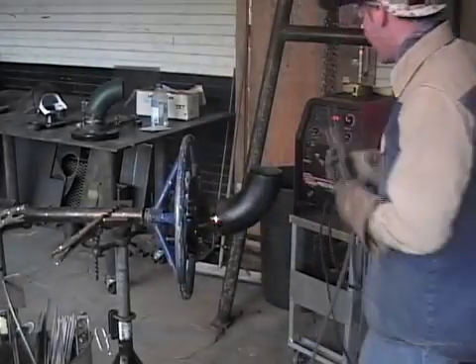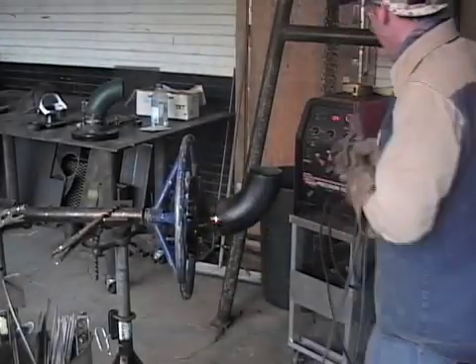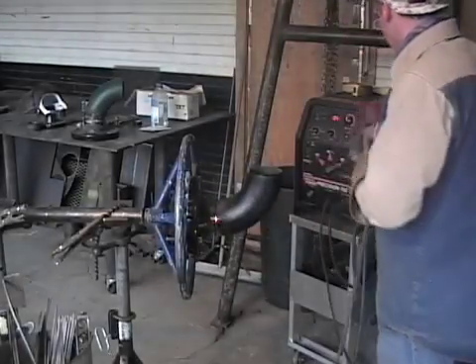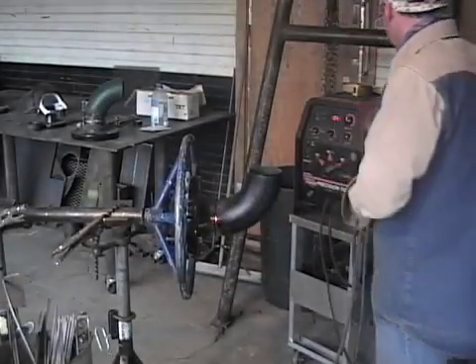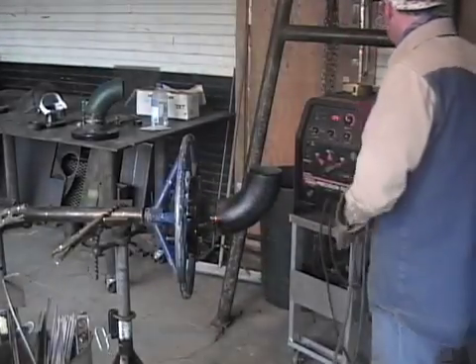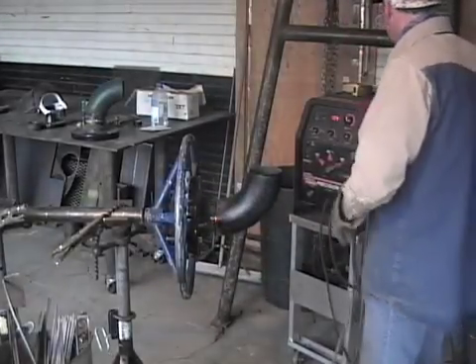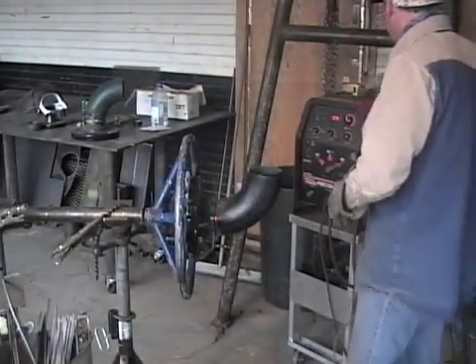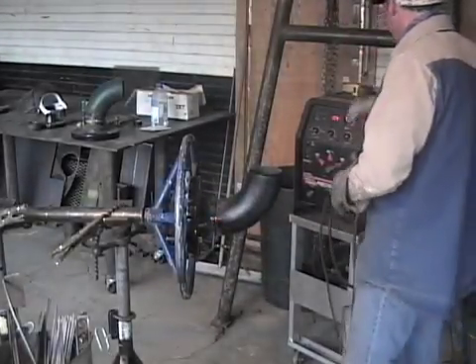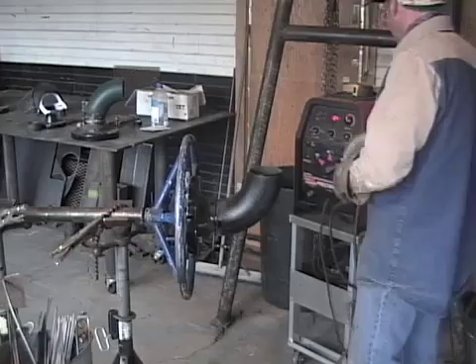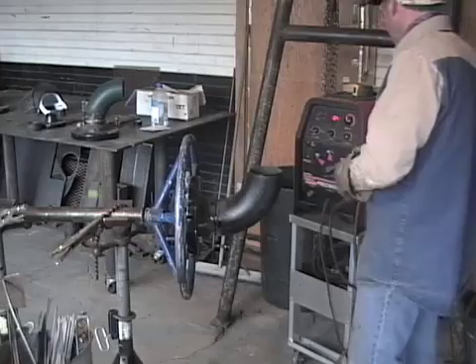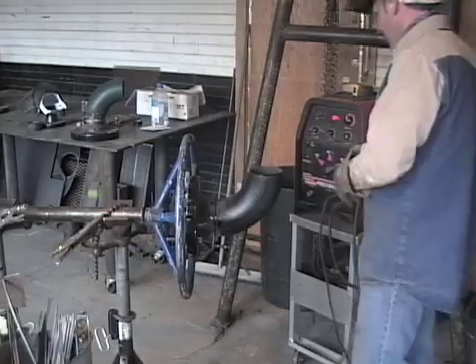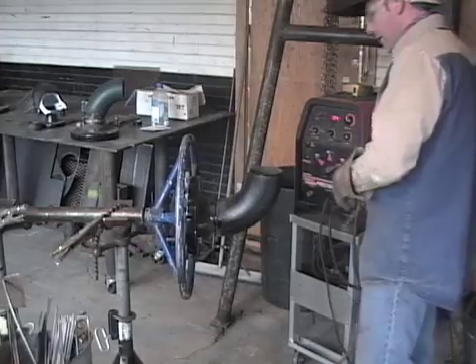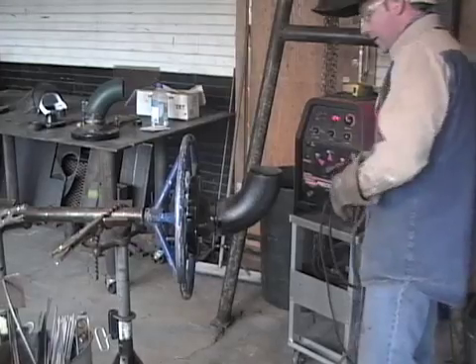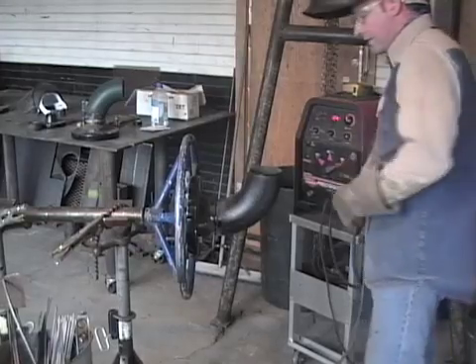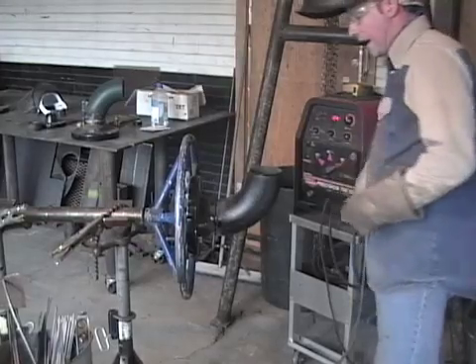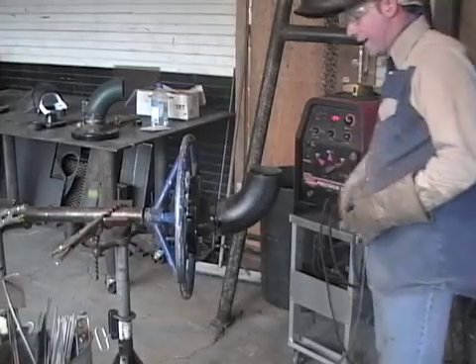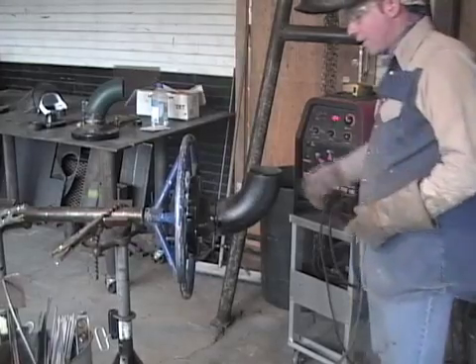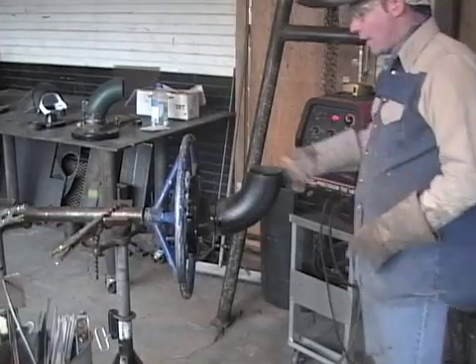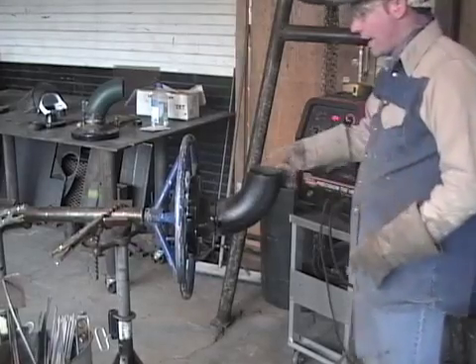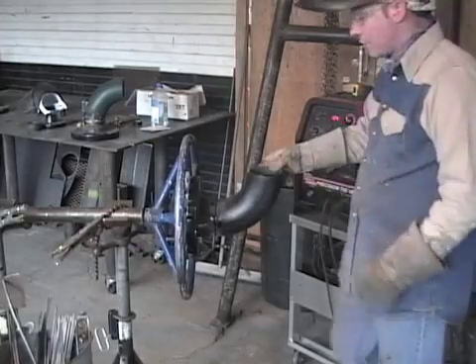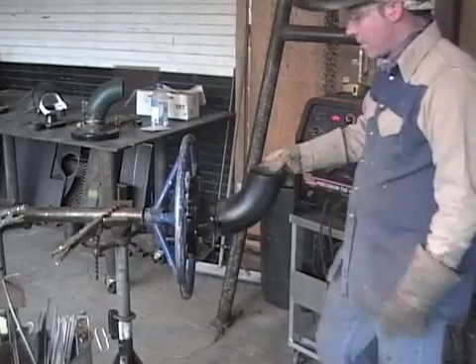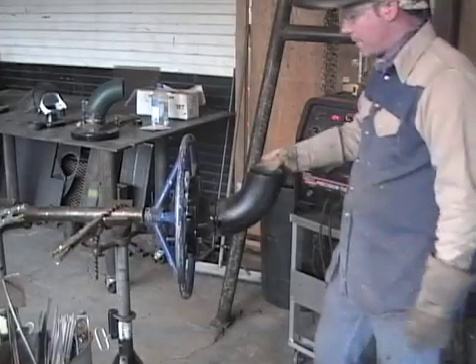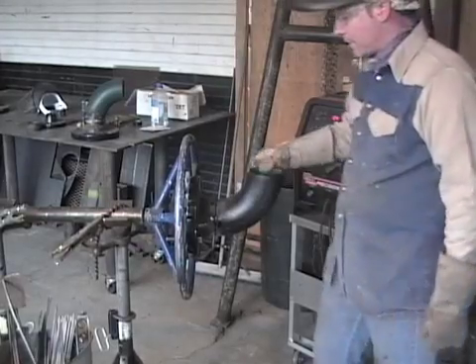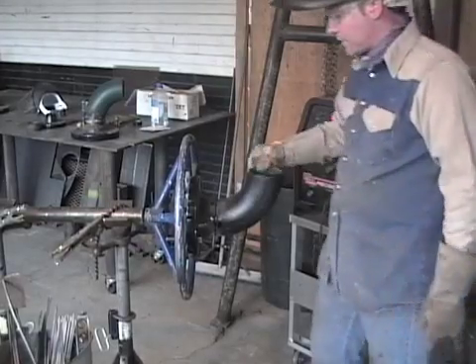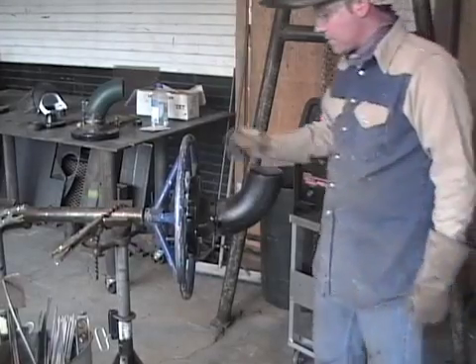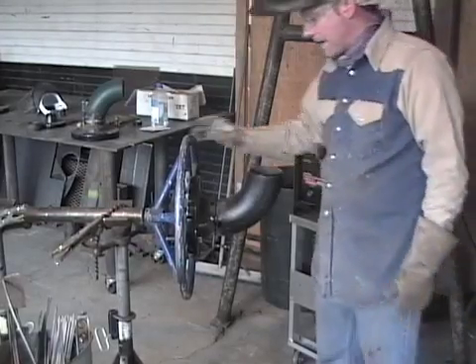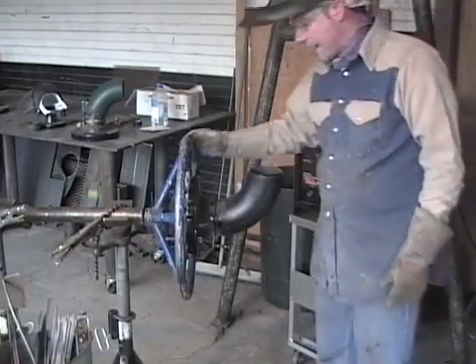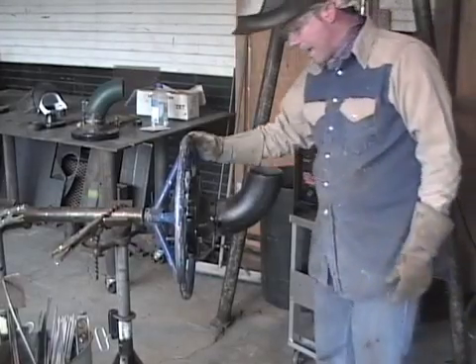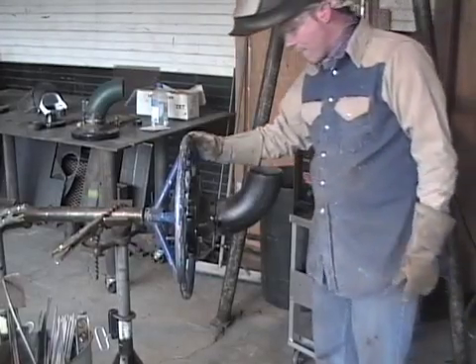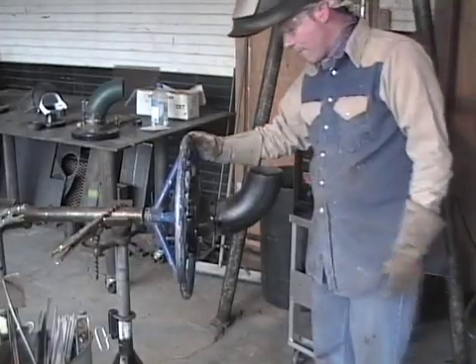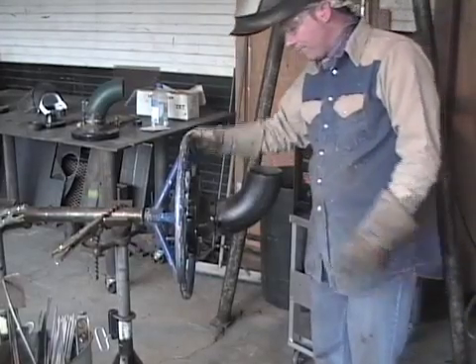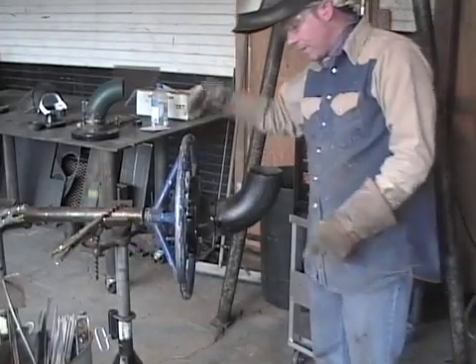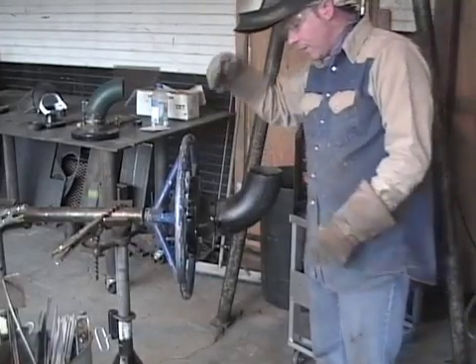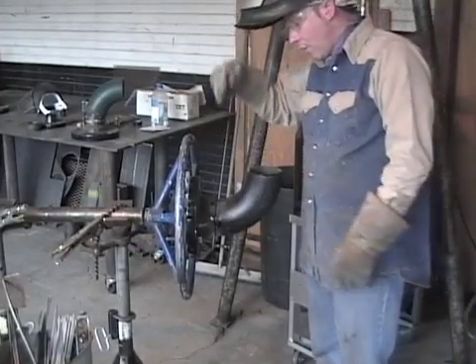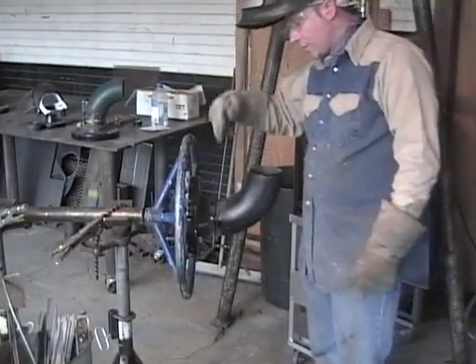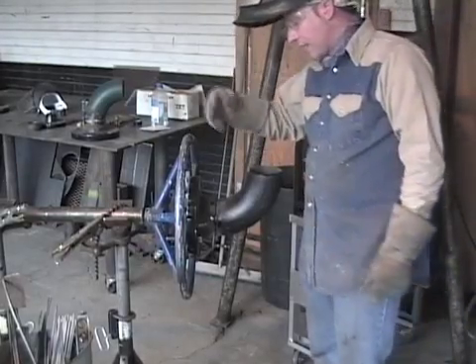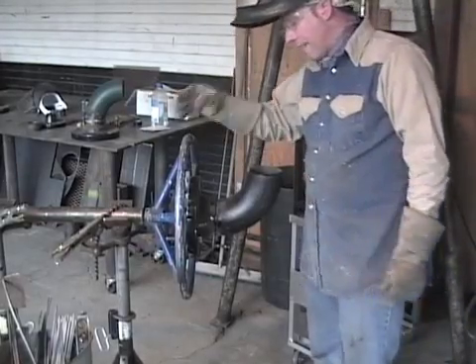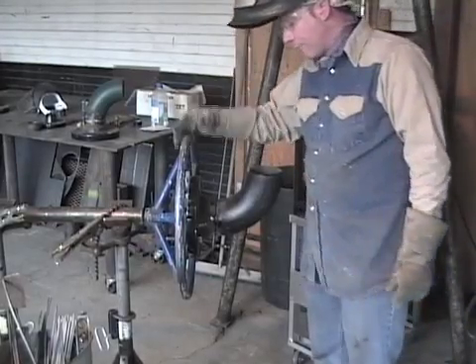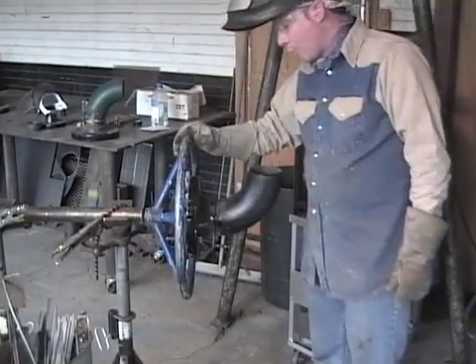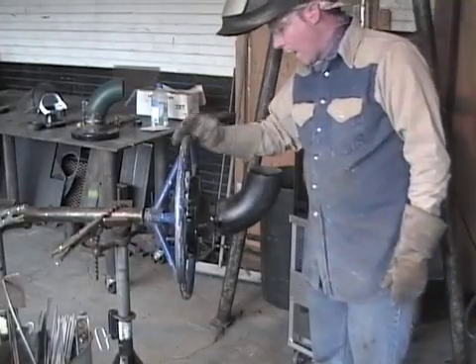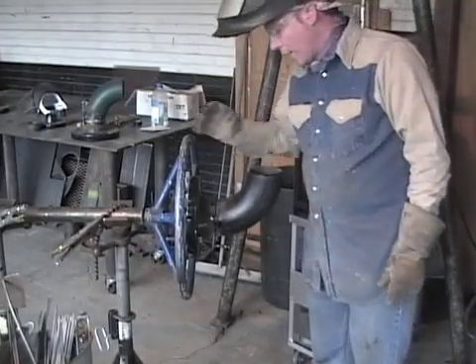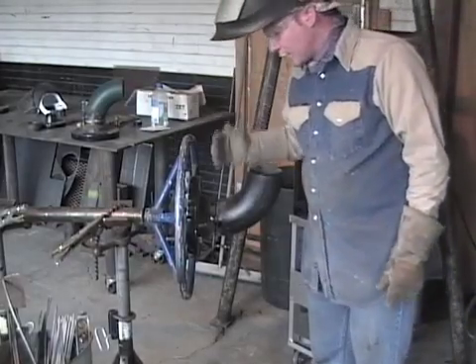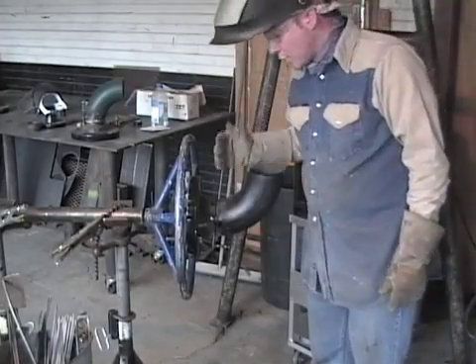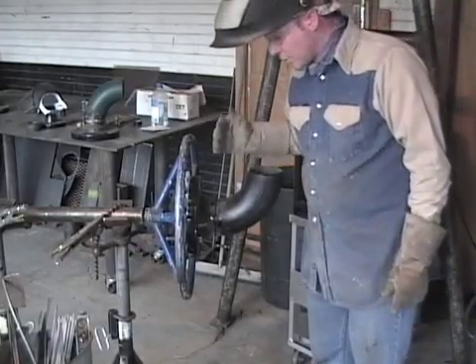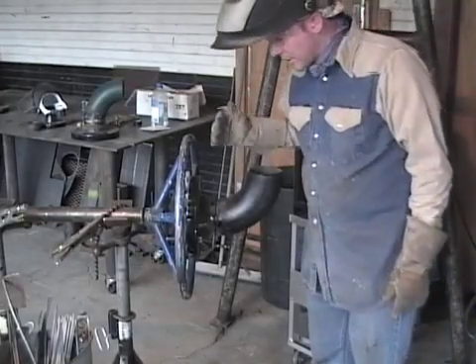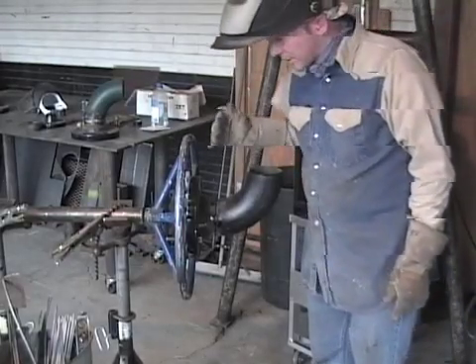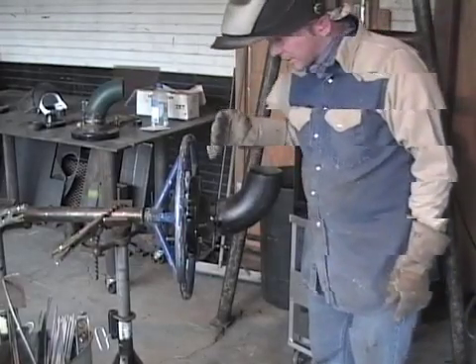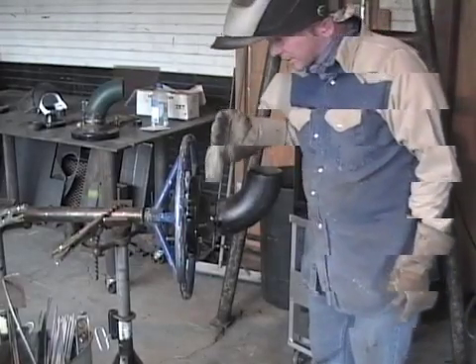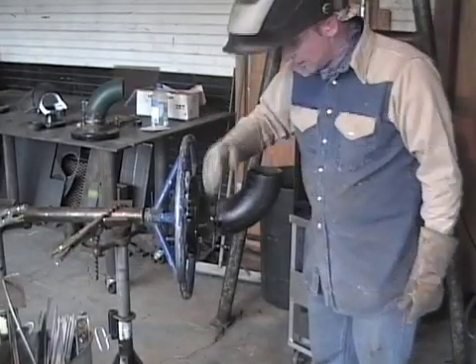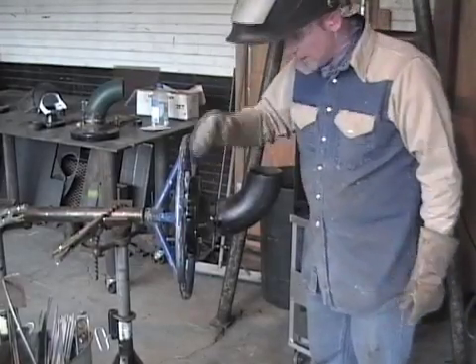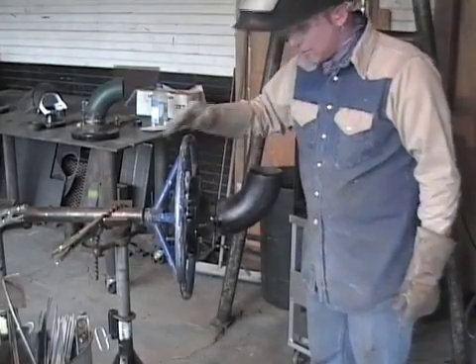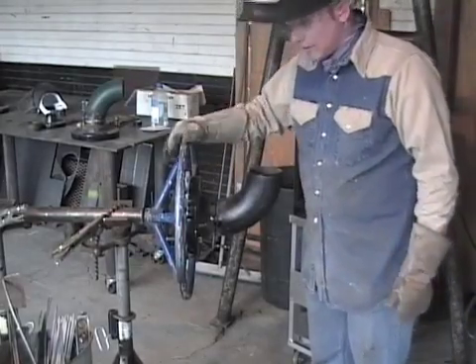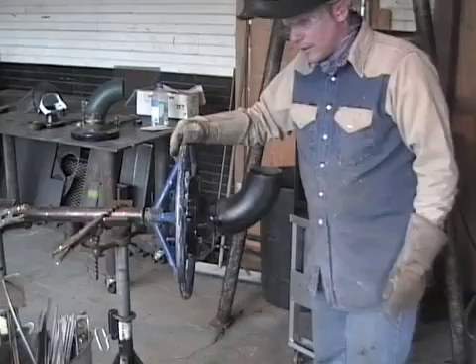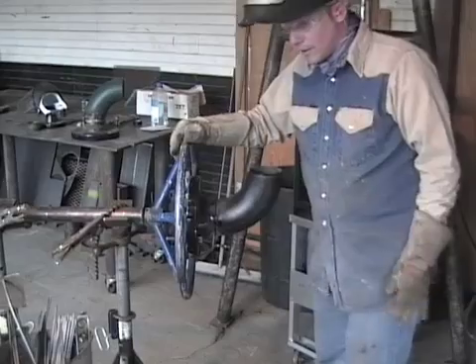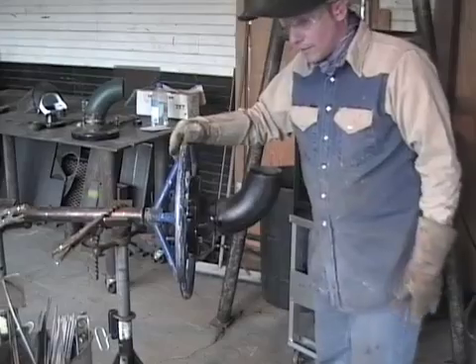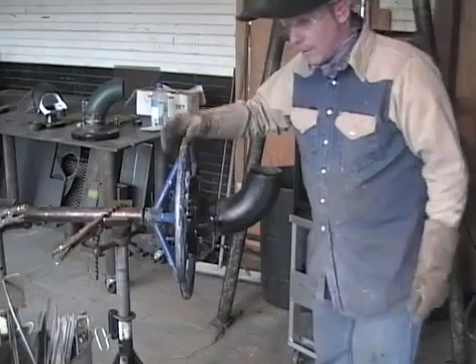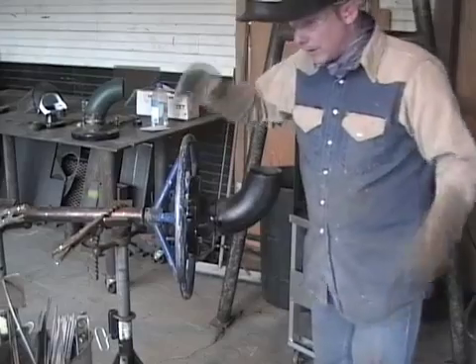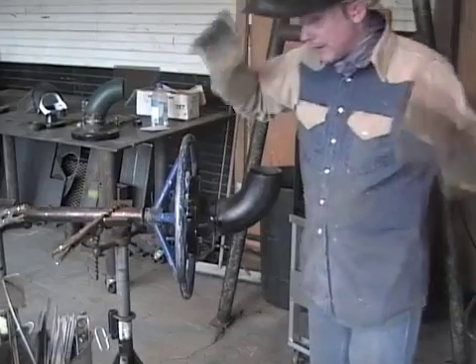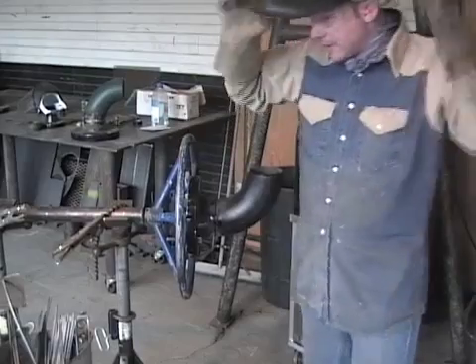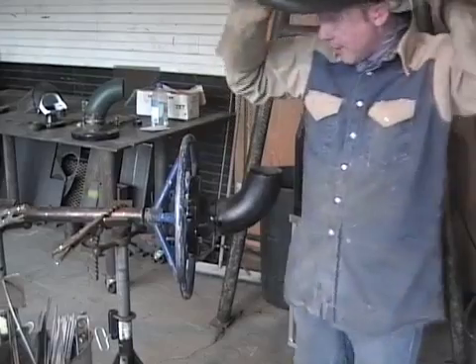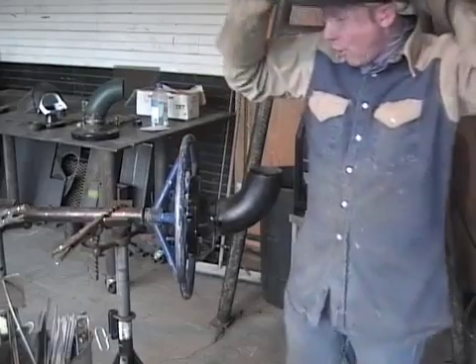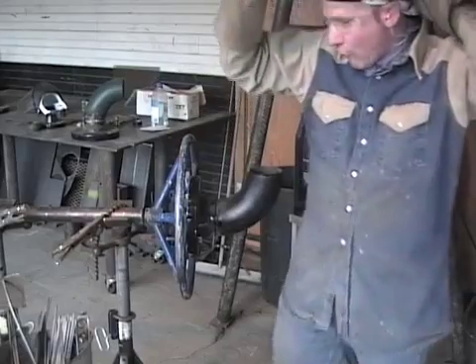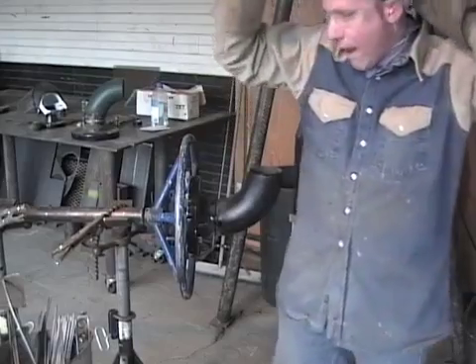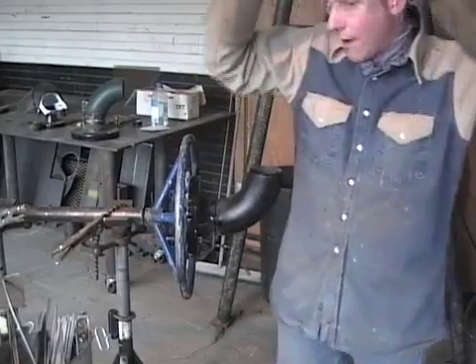I got it. Now I'll go ahead and reposition my camera on top of the weld so you can actually see the puddle as I go around.